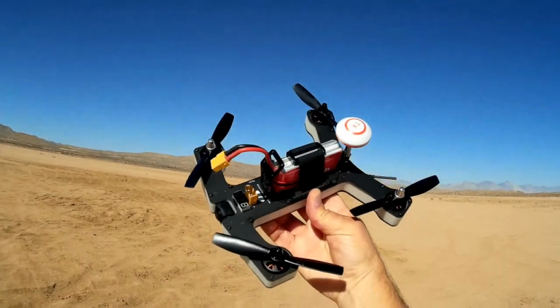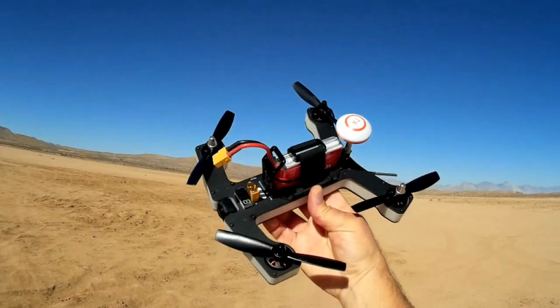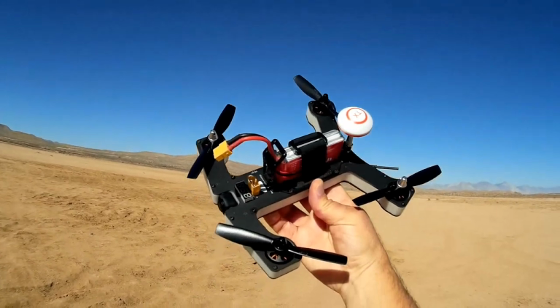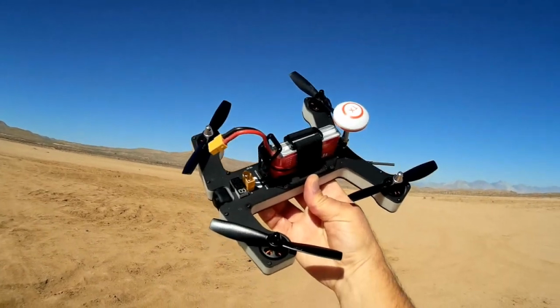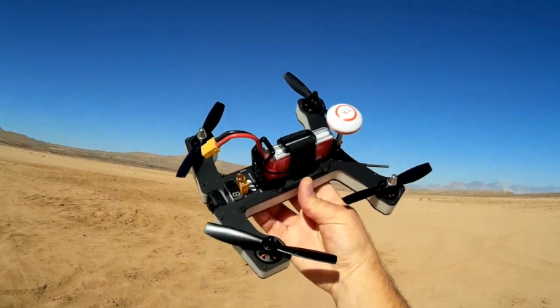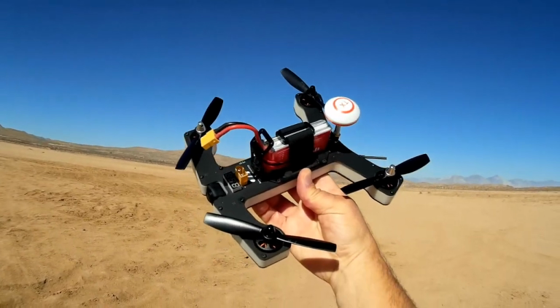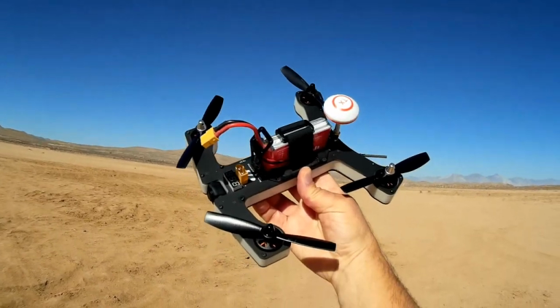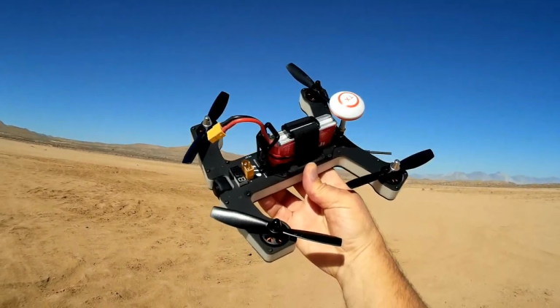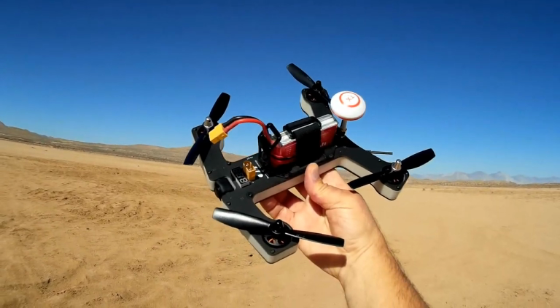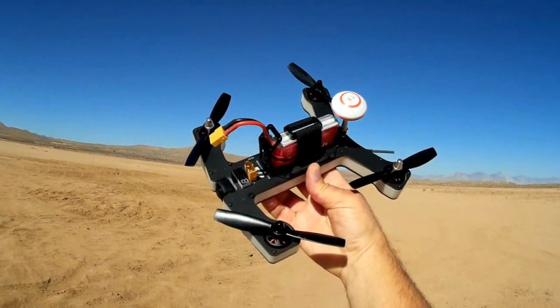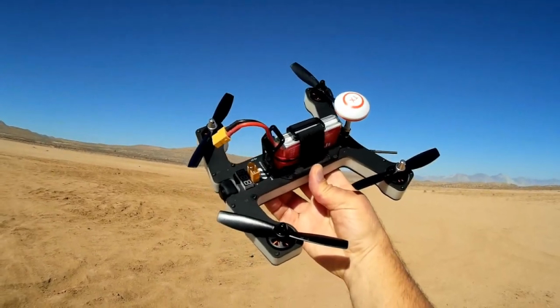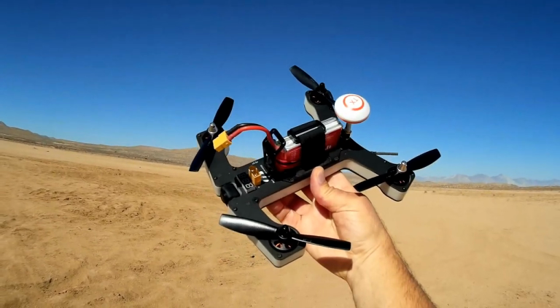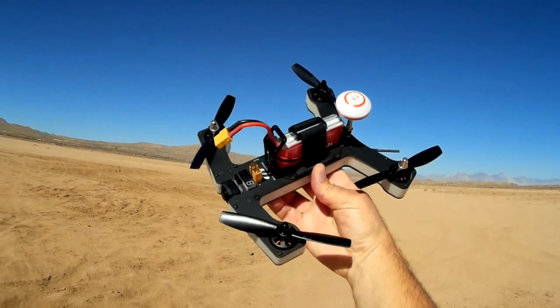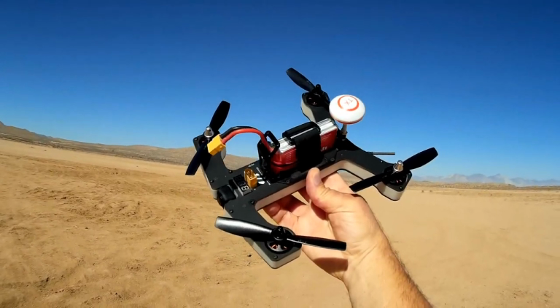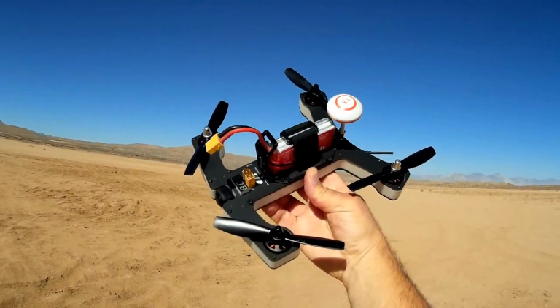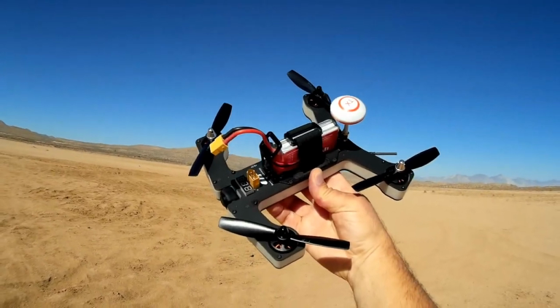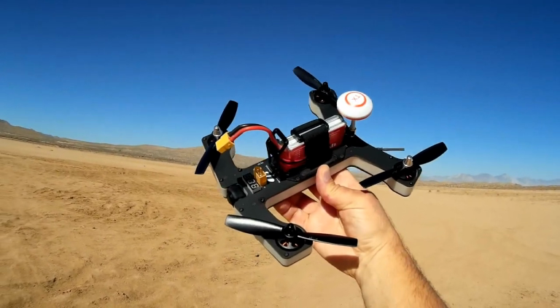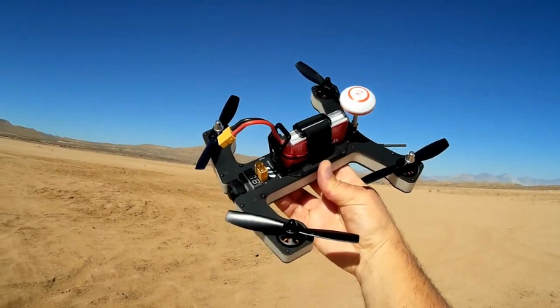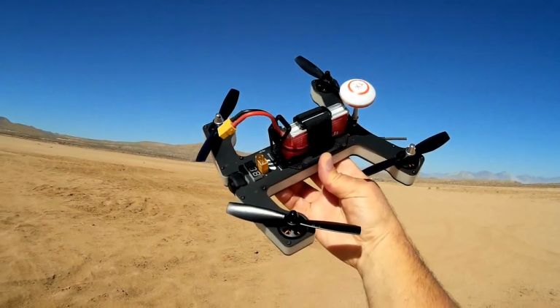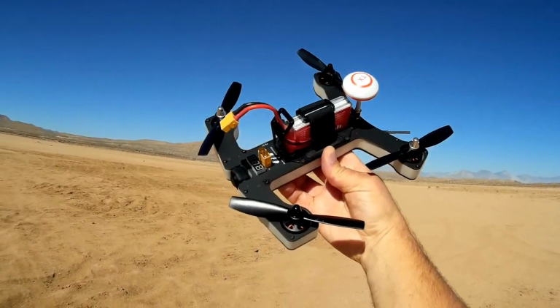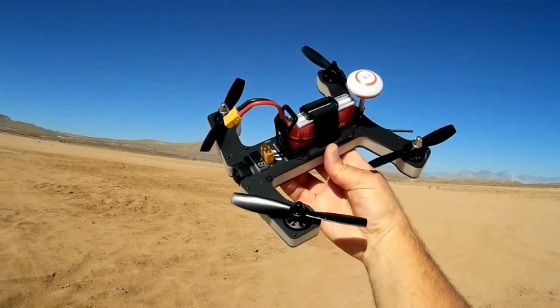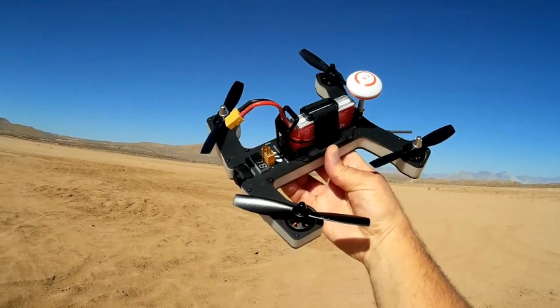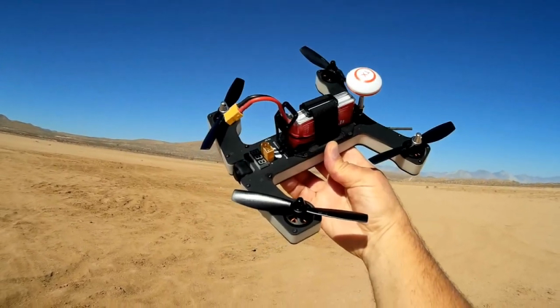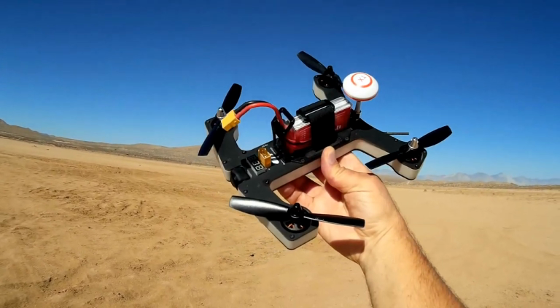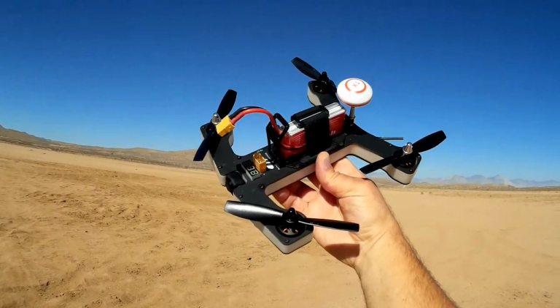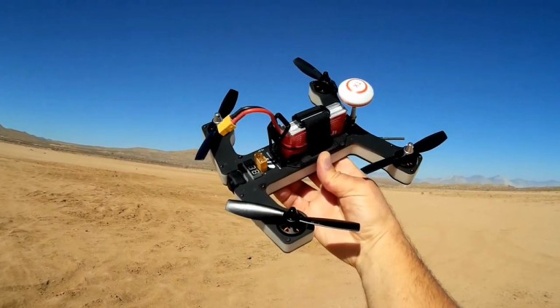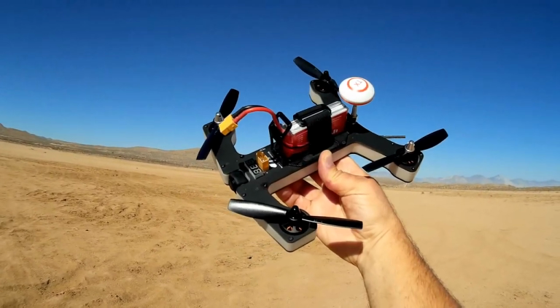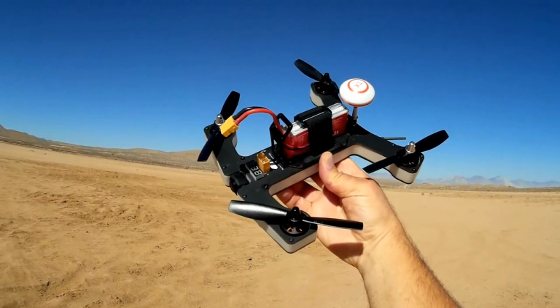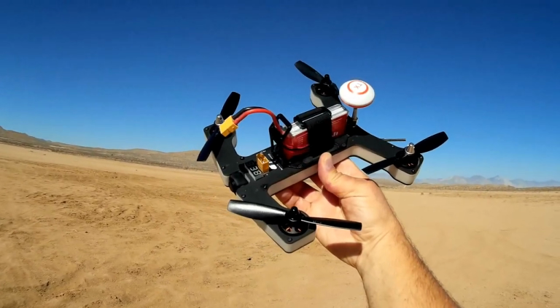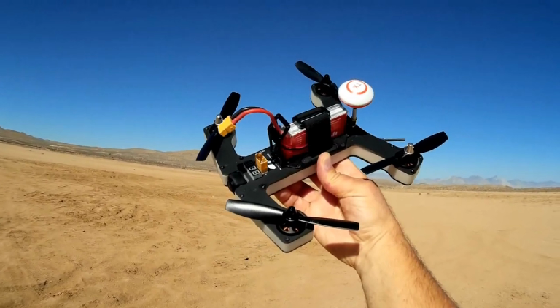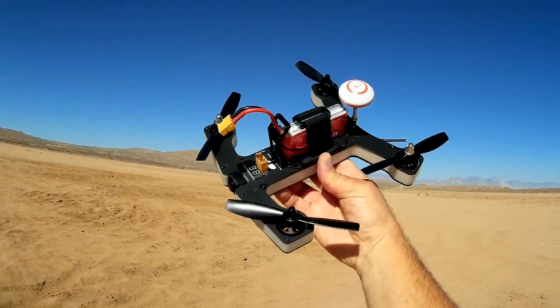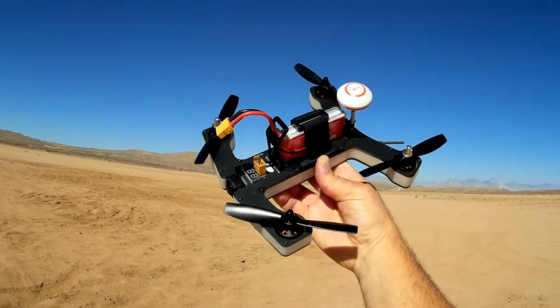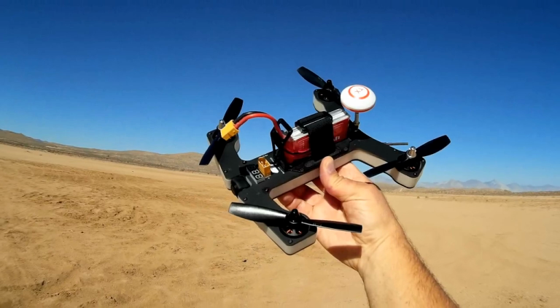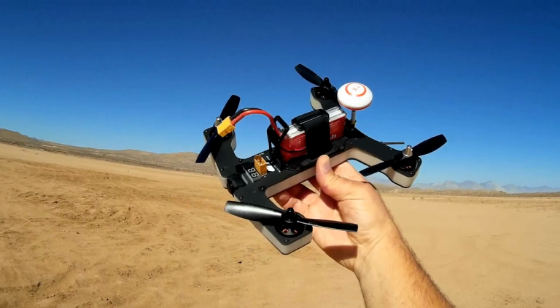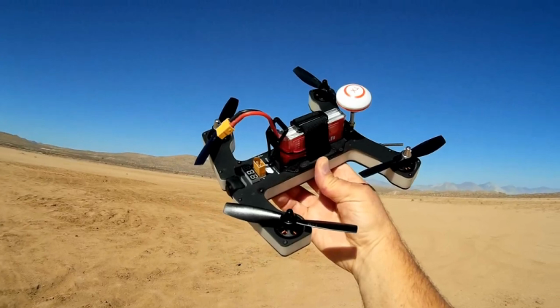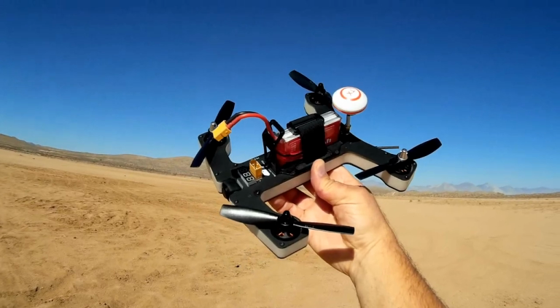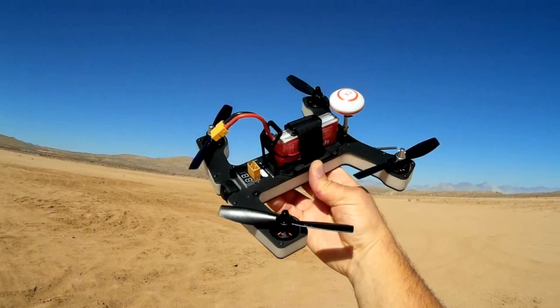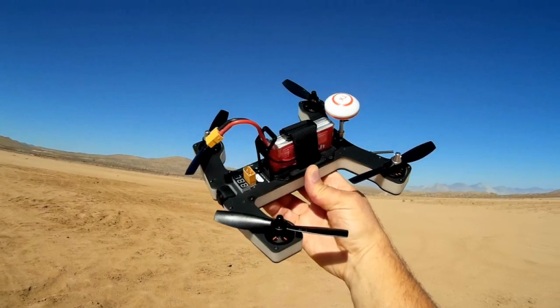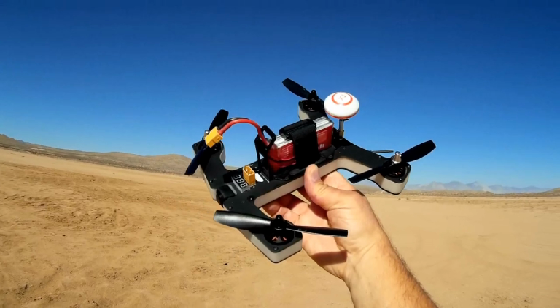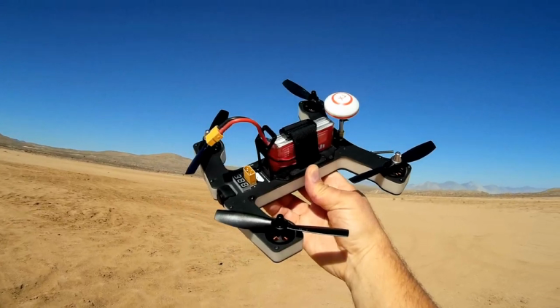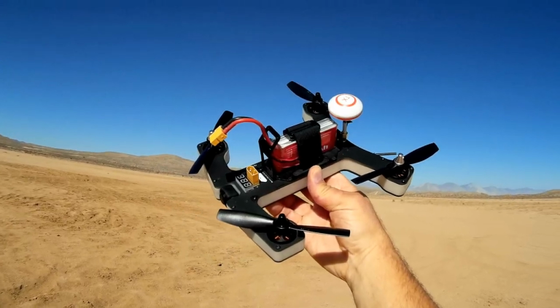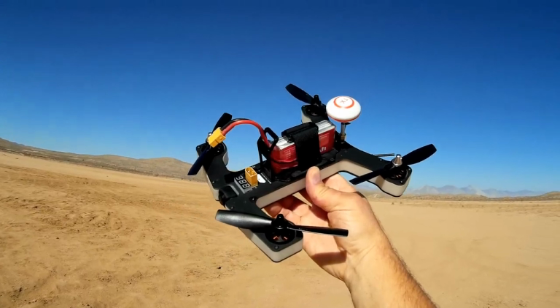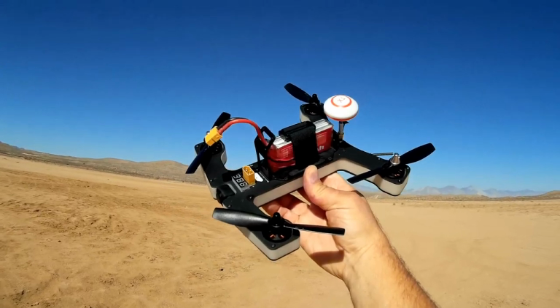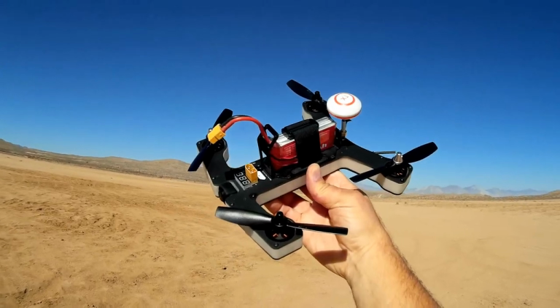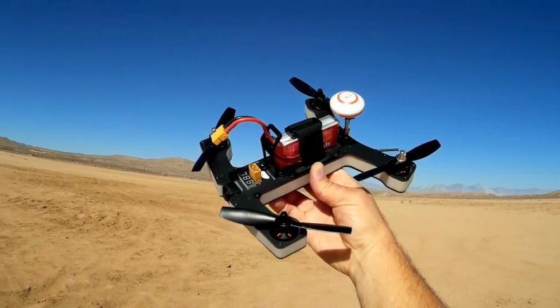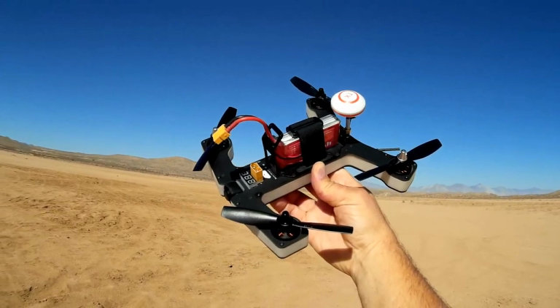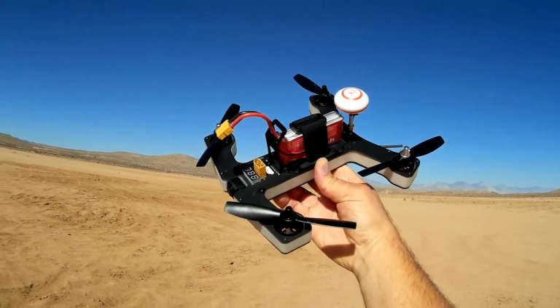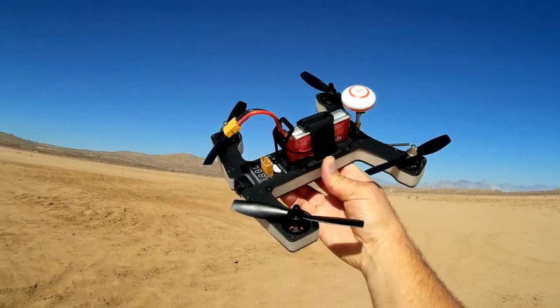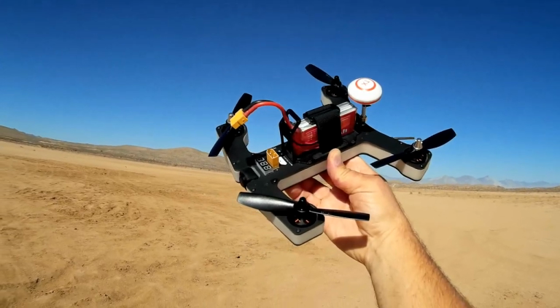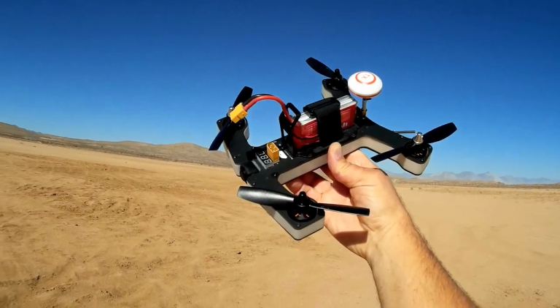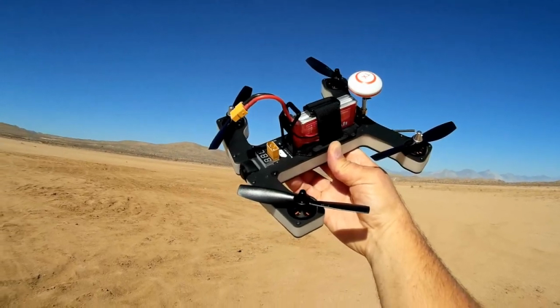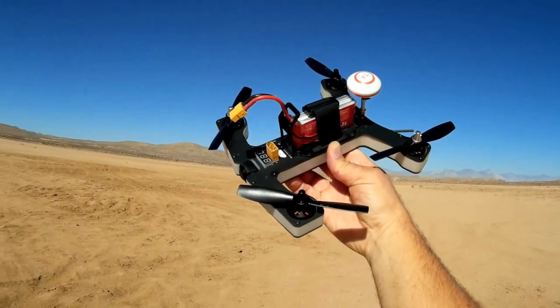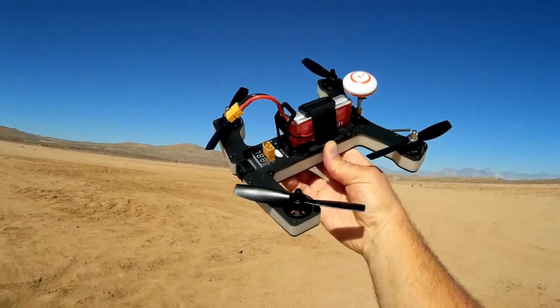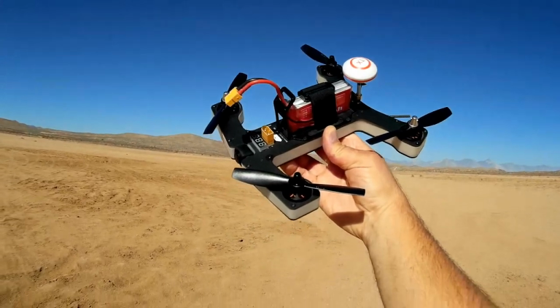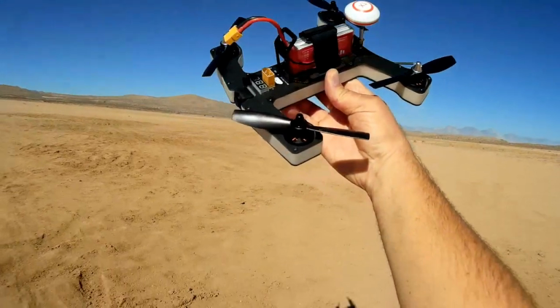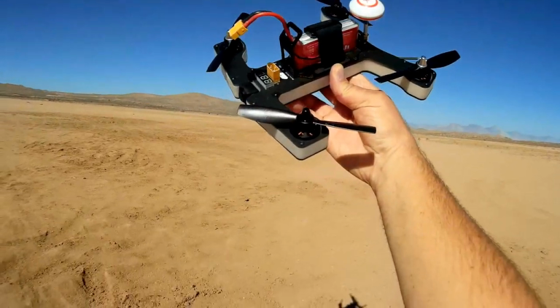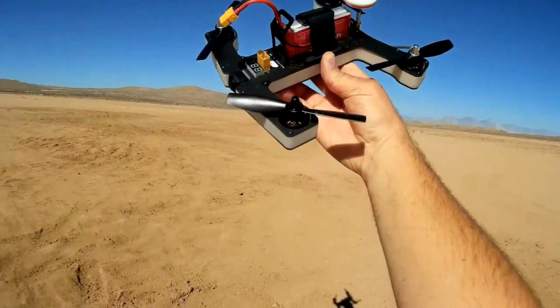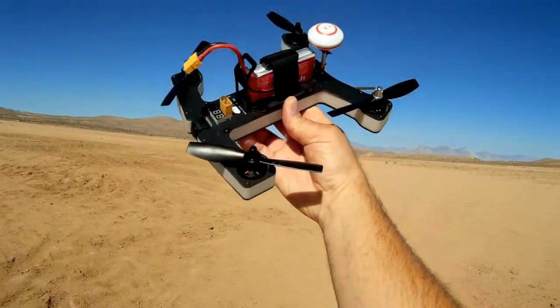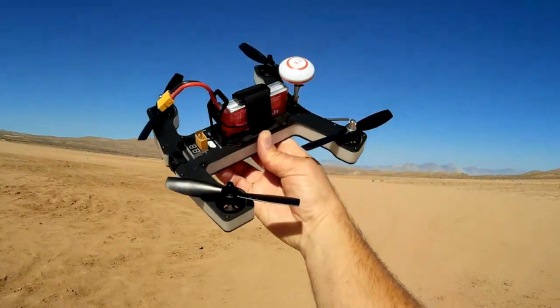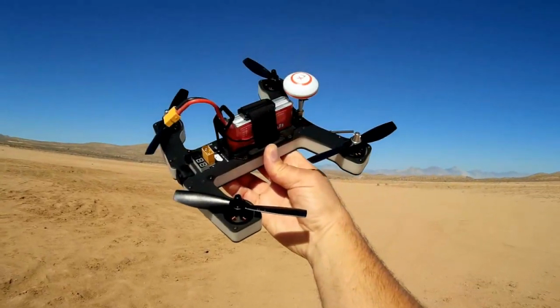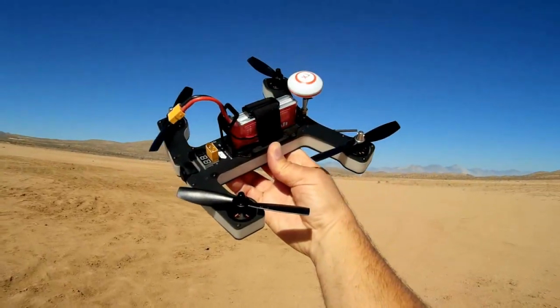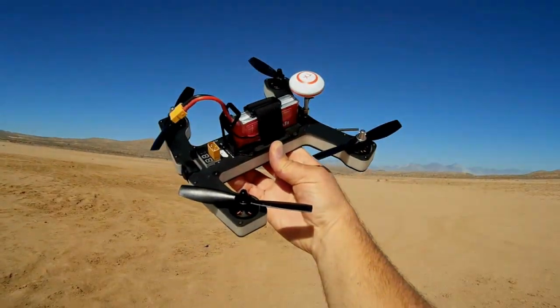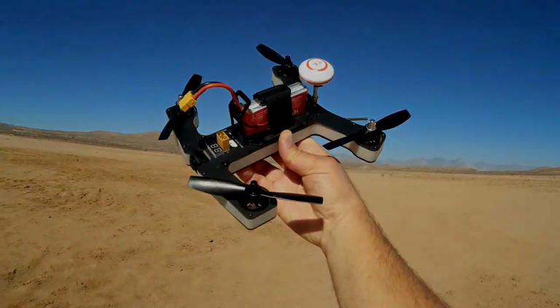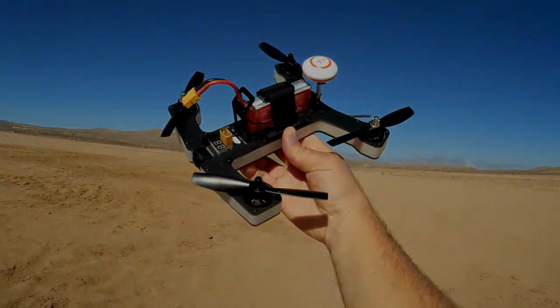This is Quadcopter 101. Hope you enjoyed this flight of the Vifly R220. Signing off.